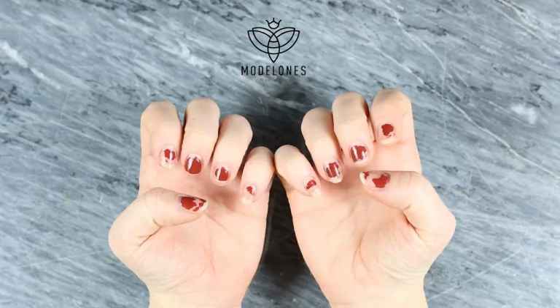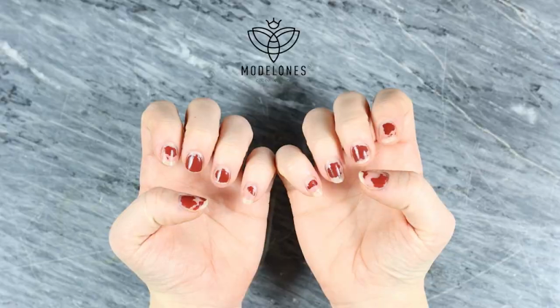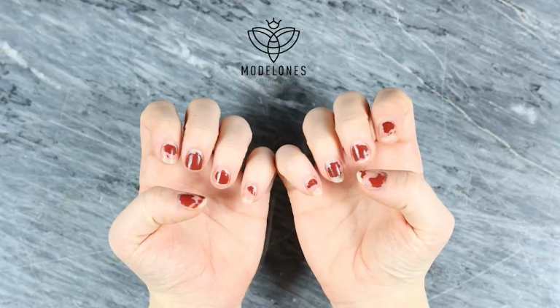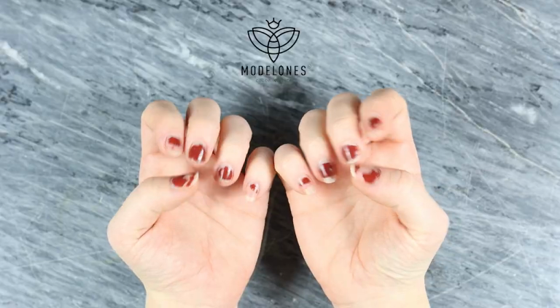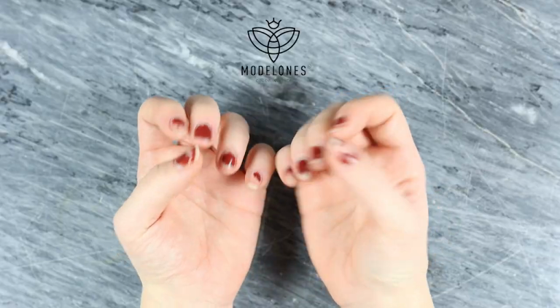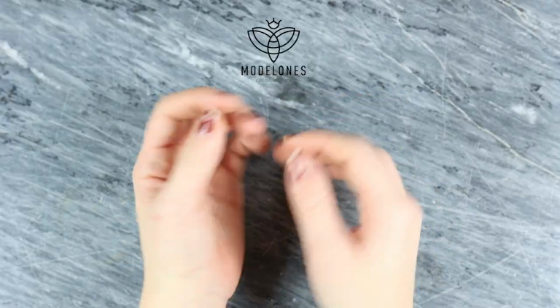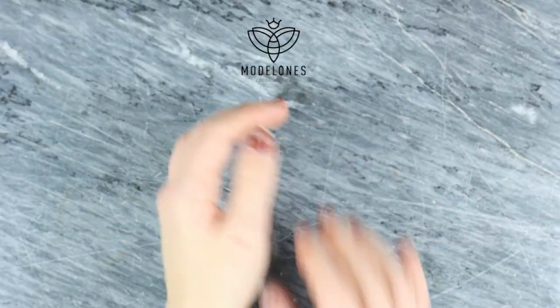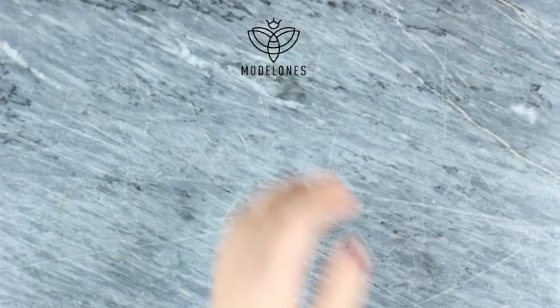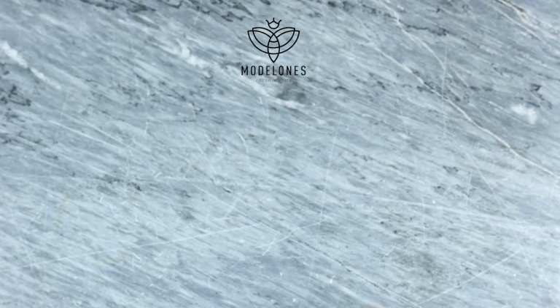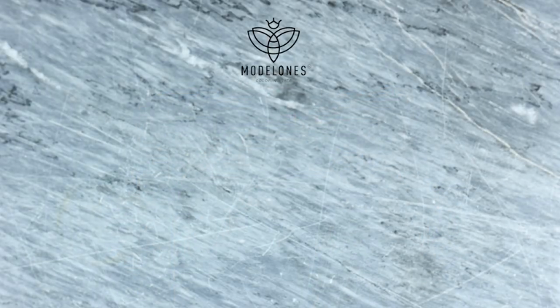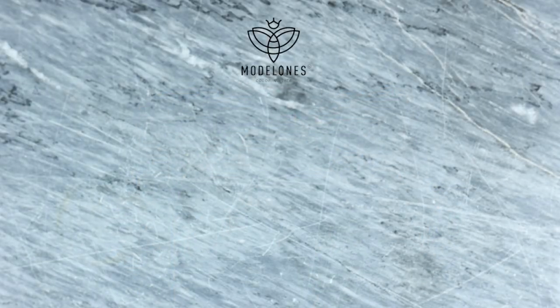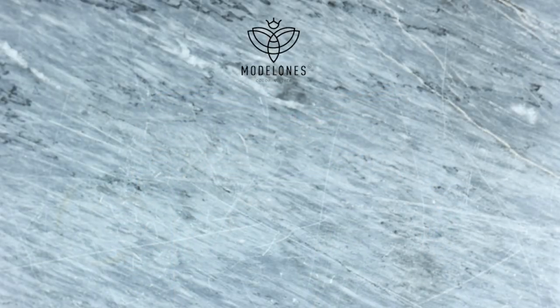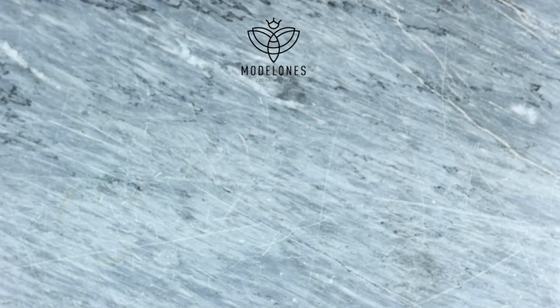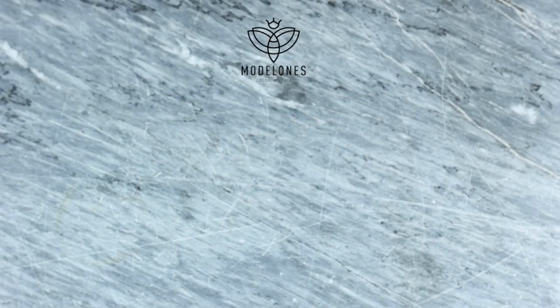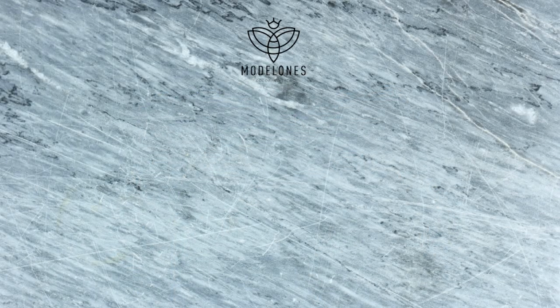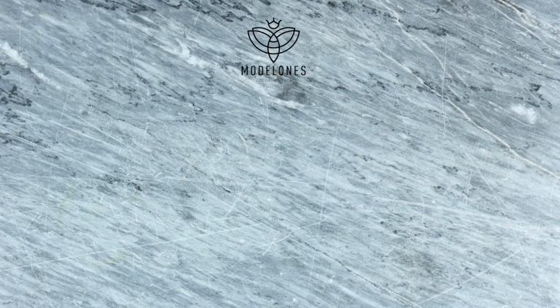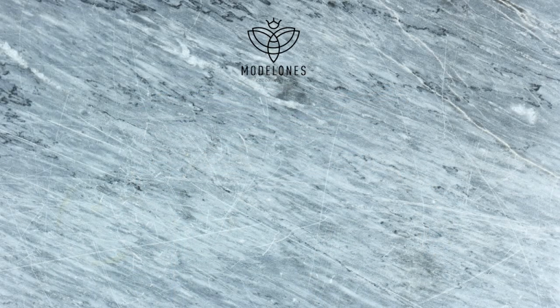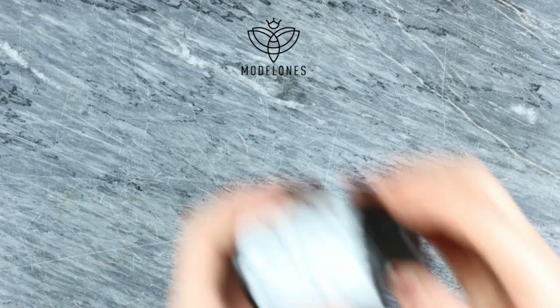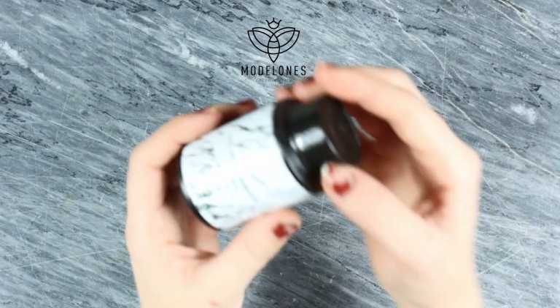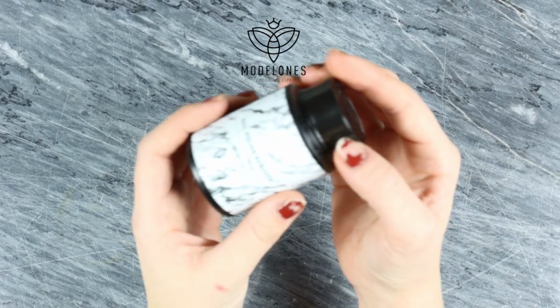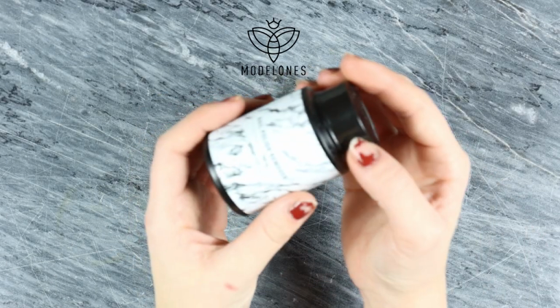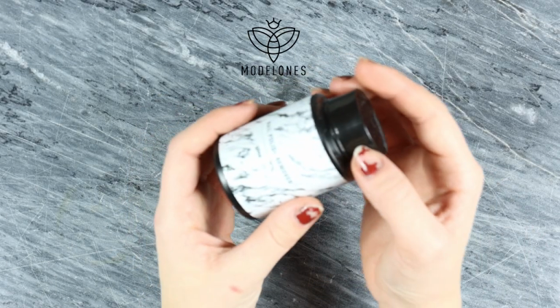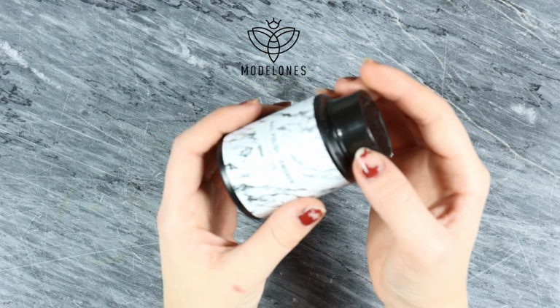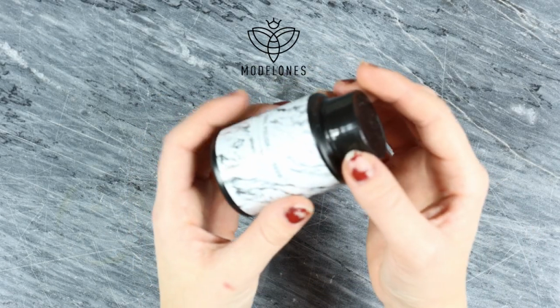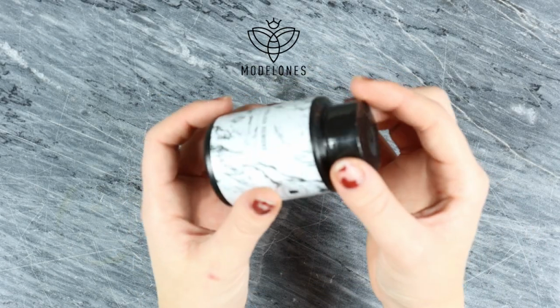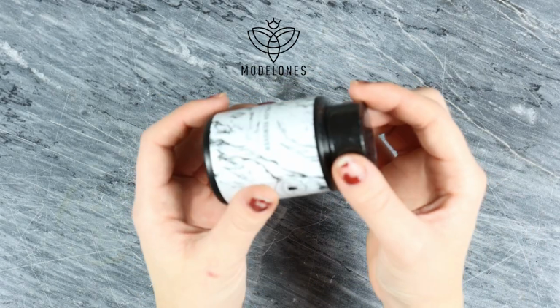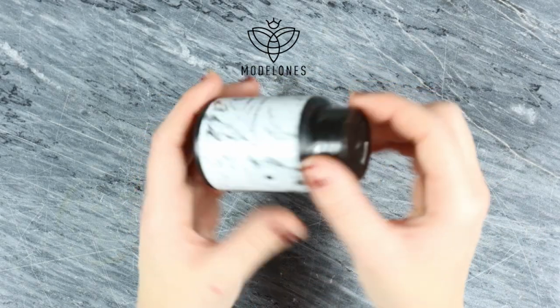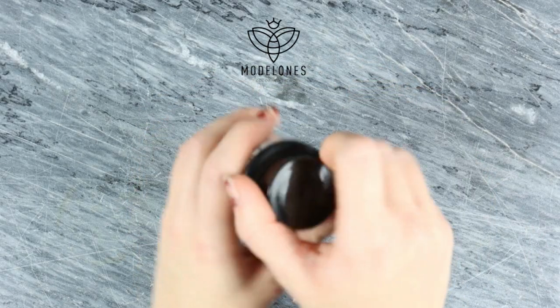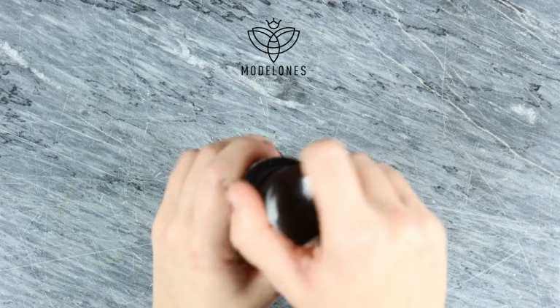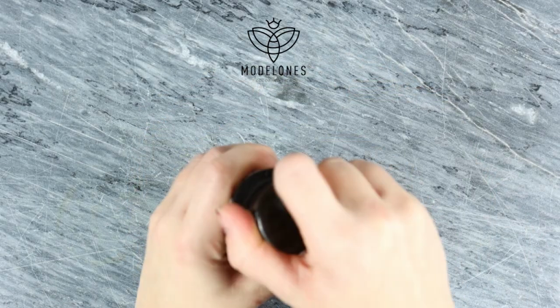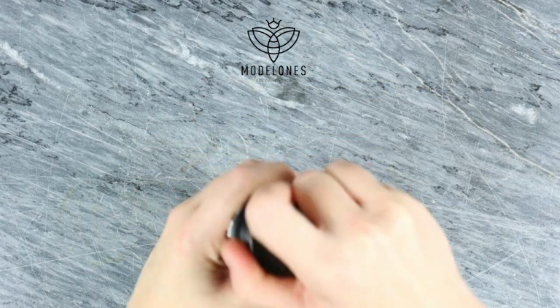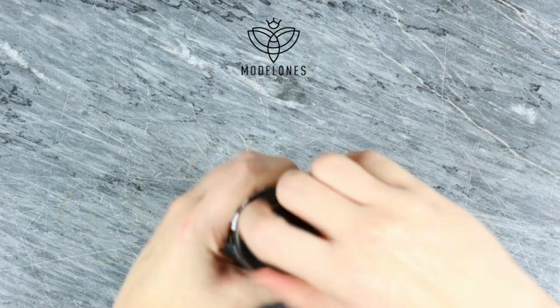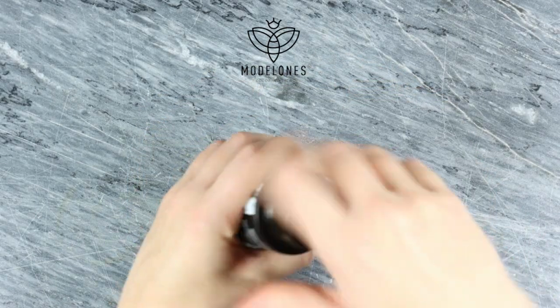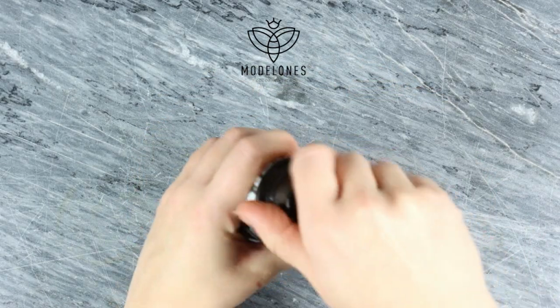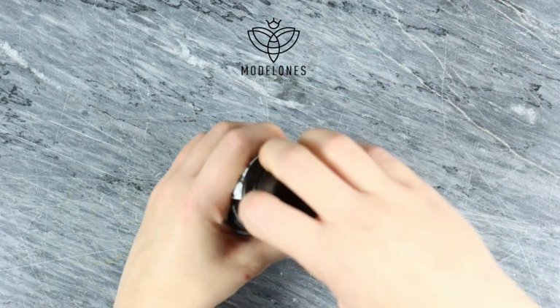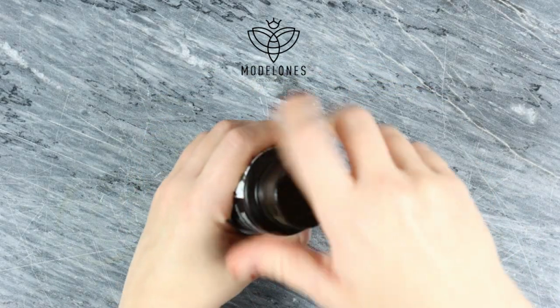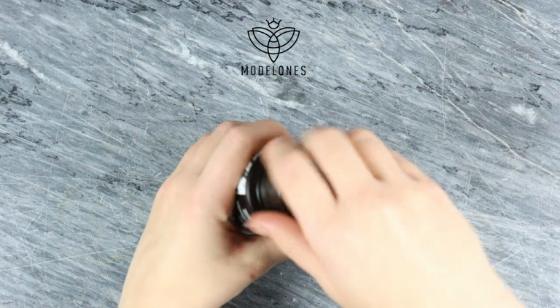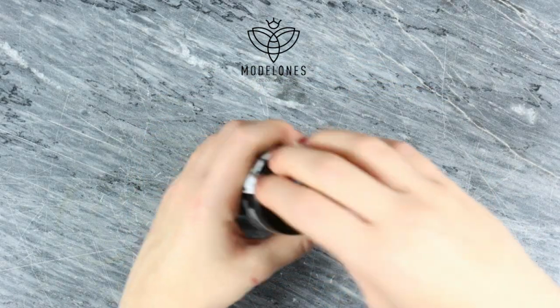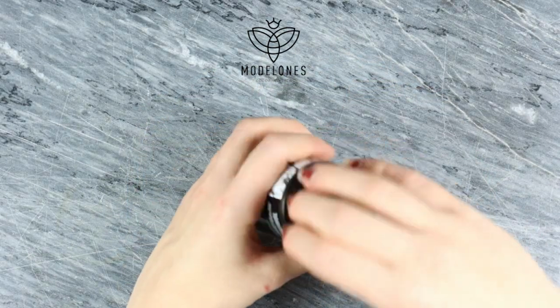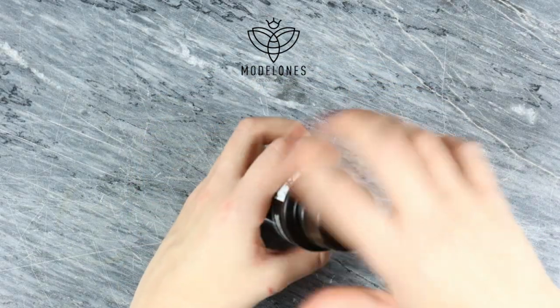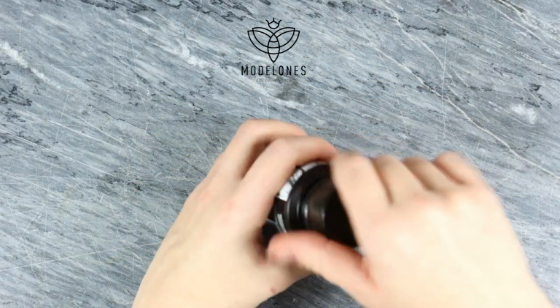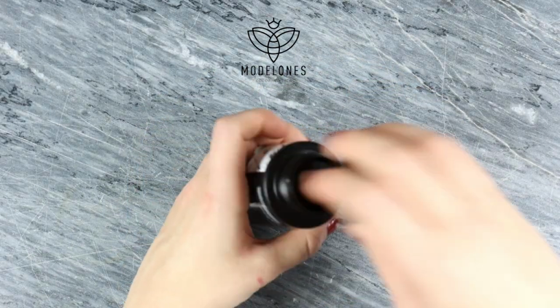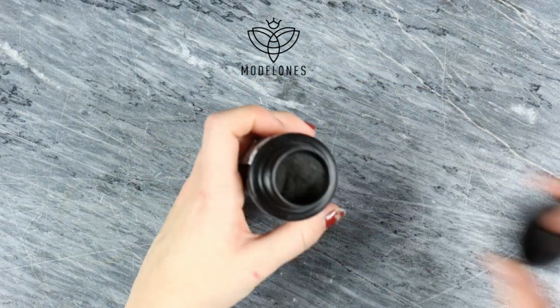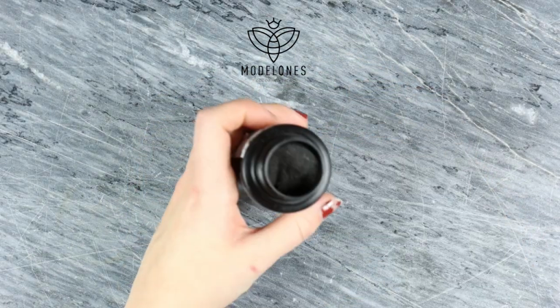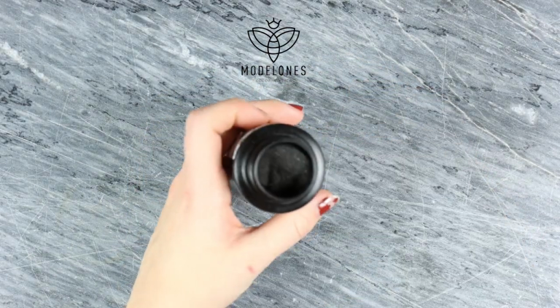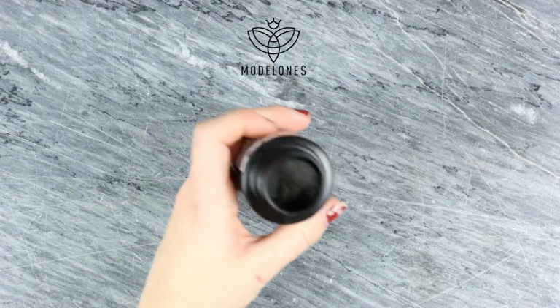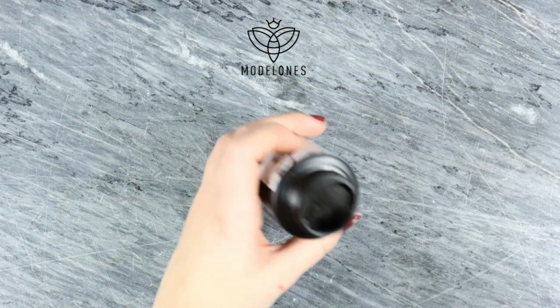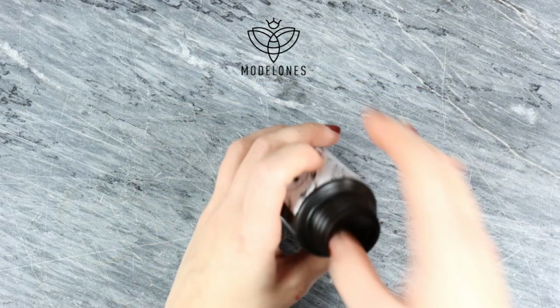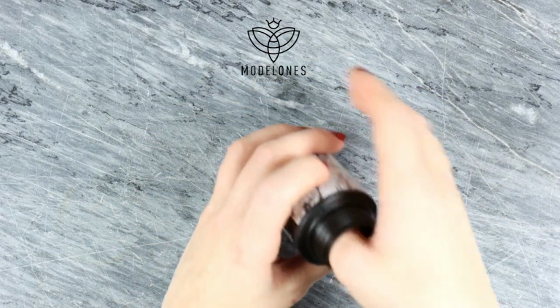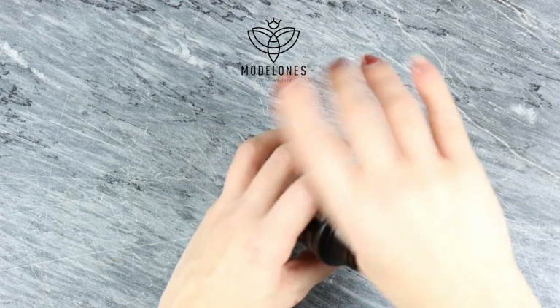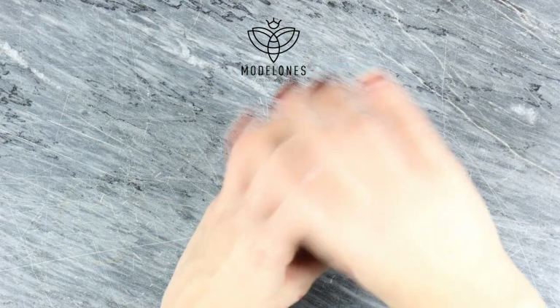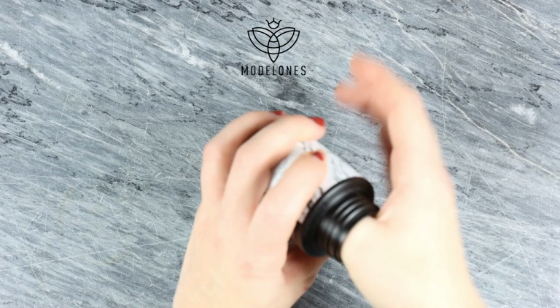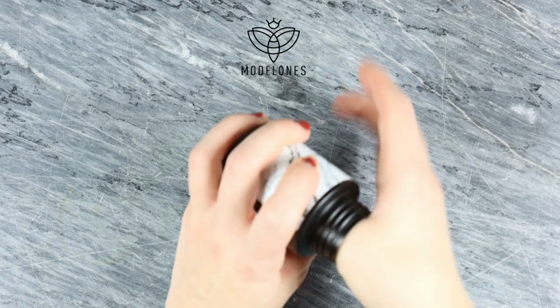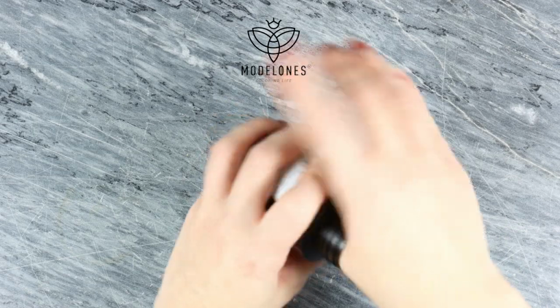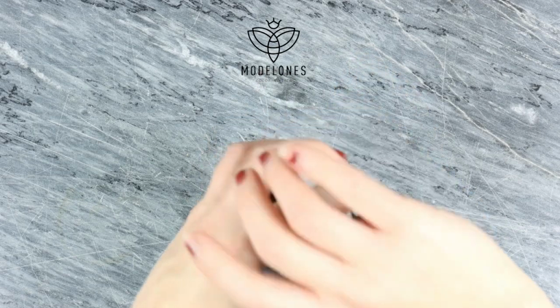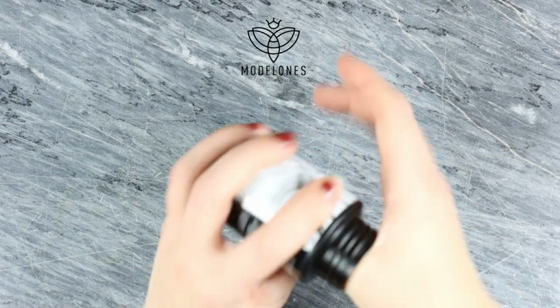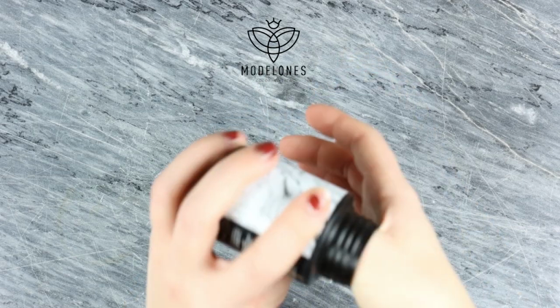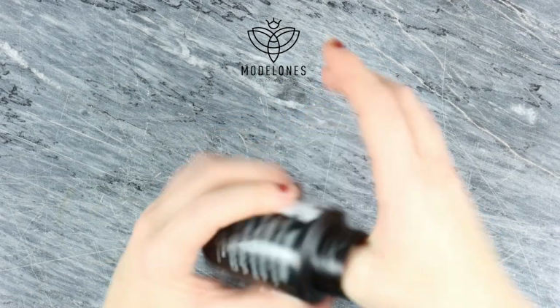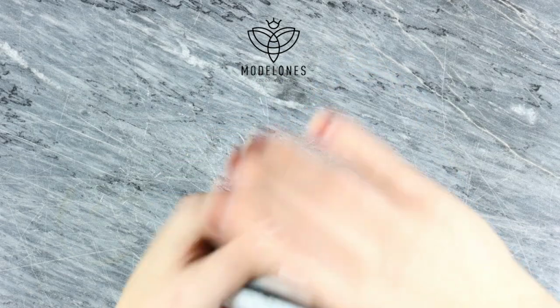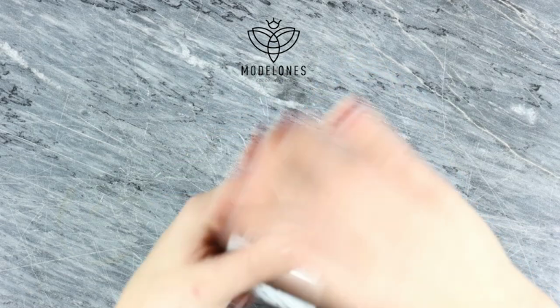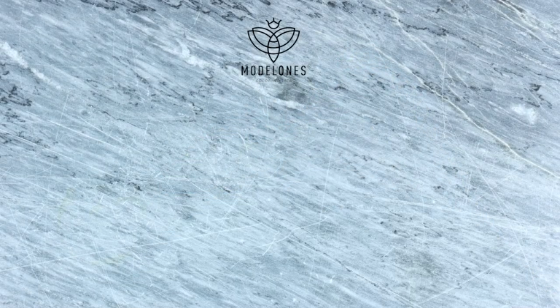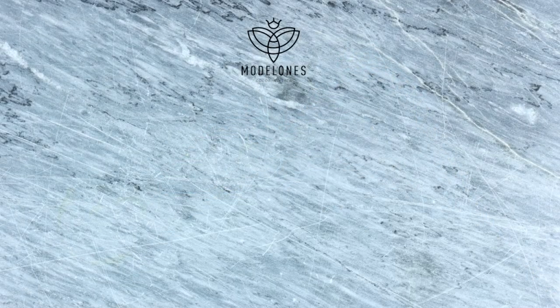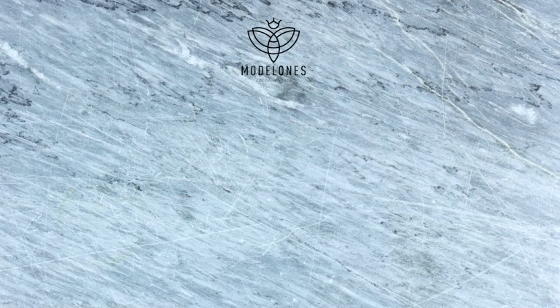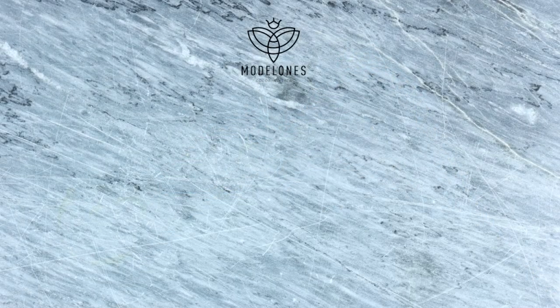The first step is to clean your nails. You want them to be free from all the oils and dirt.